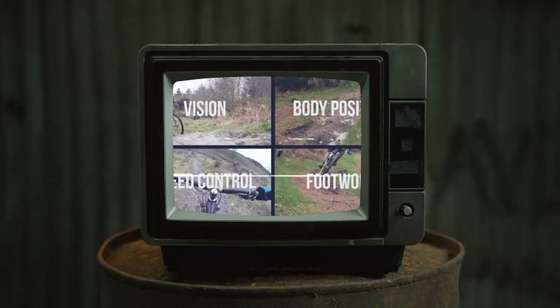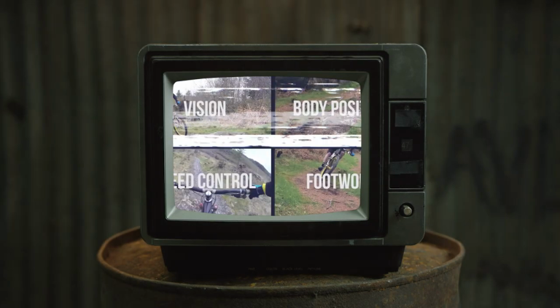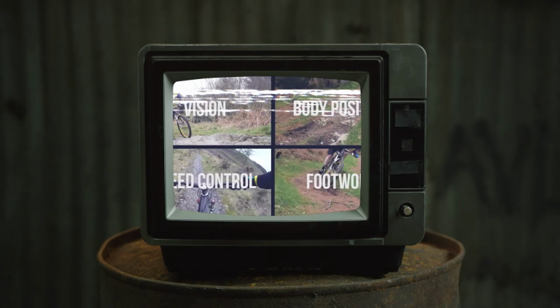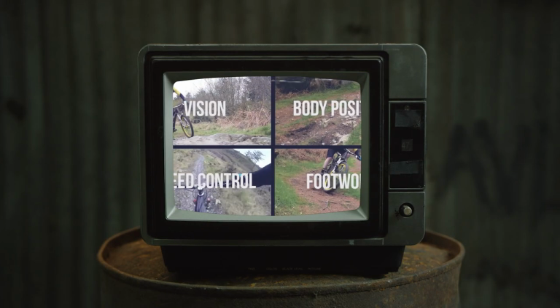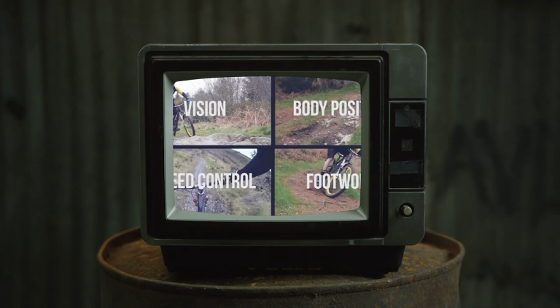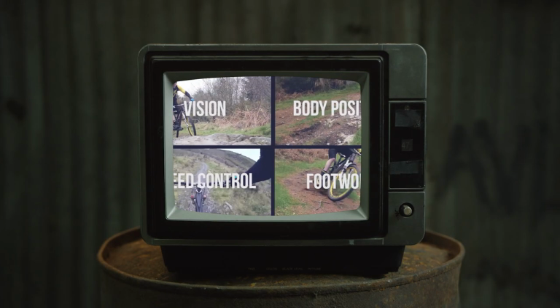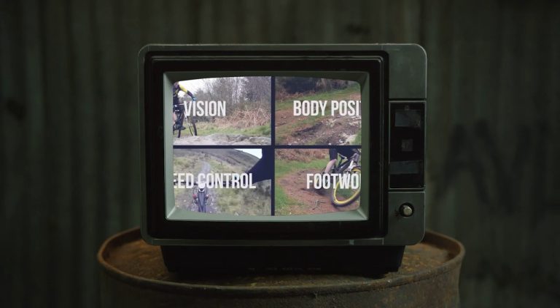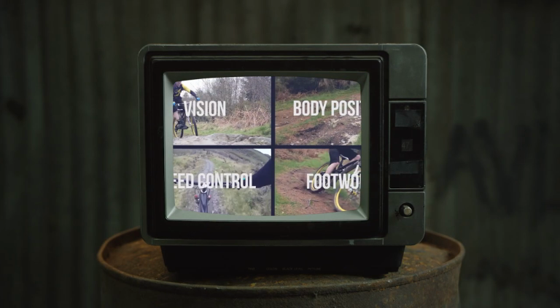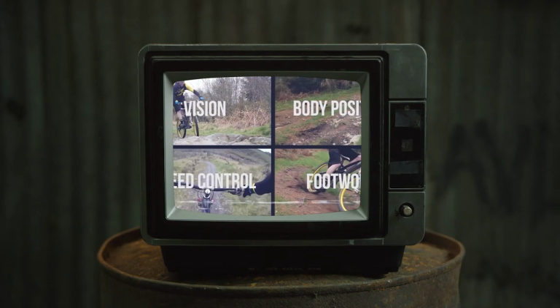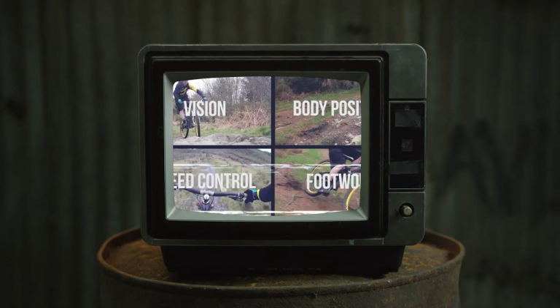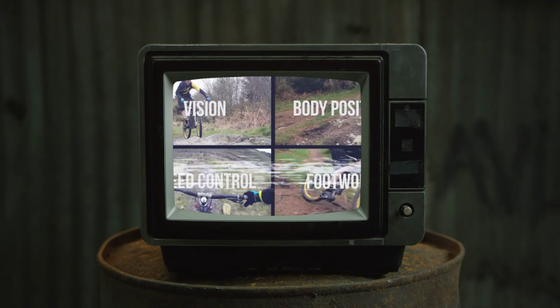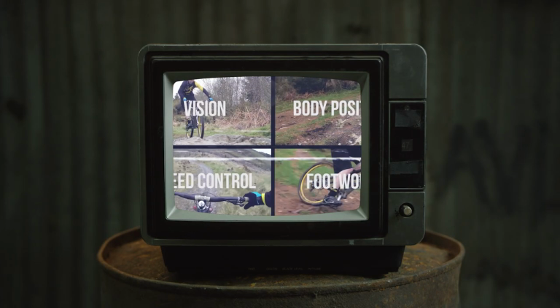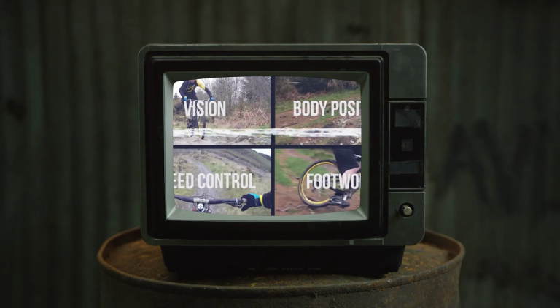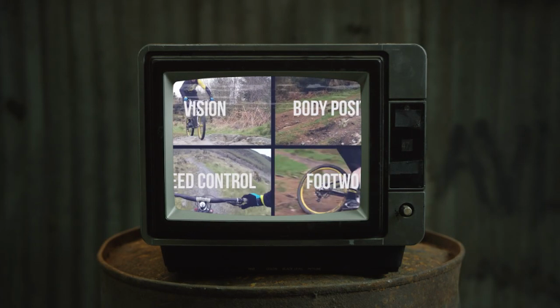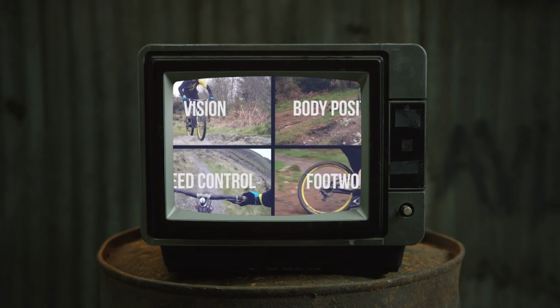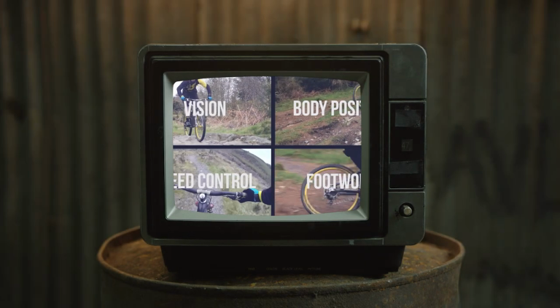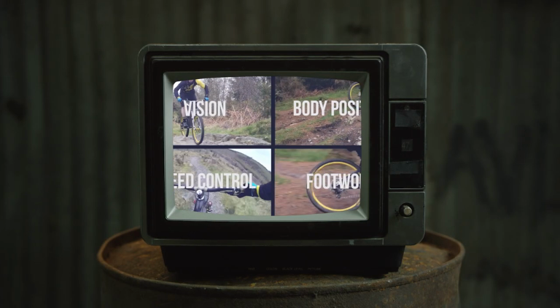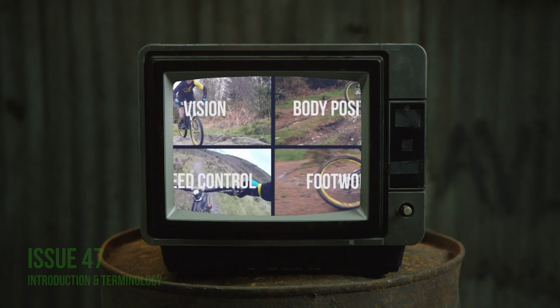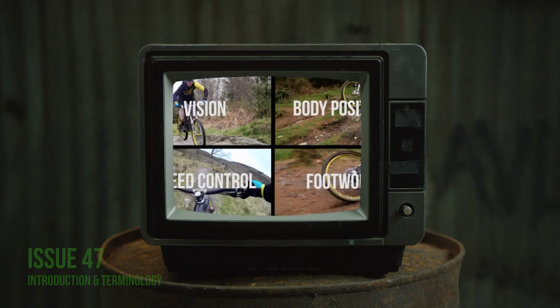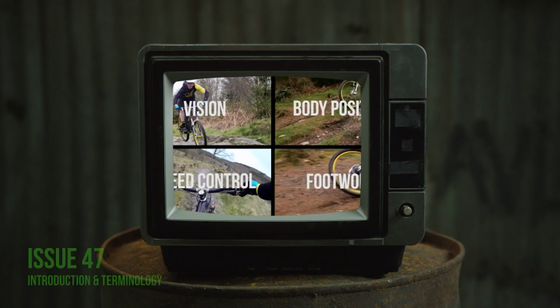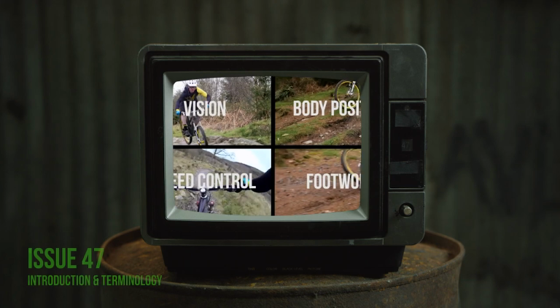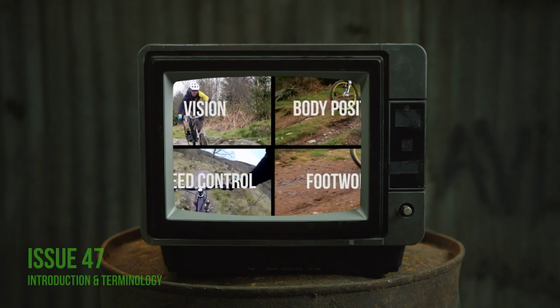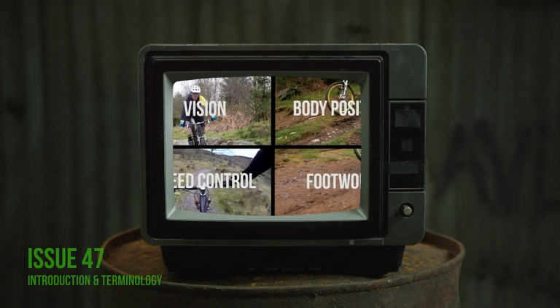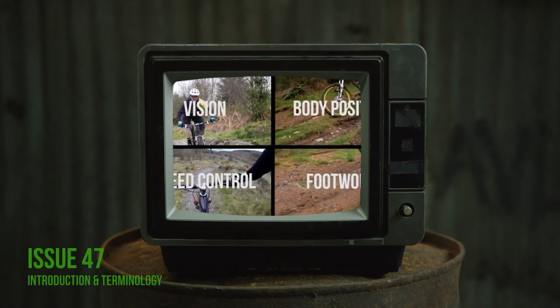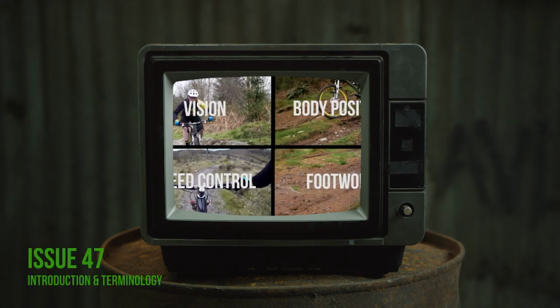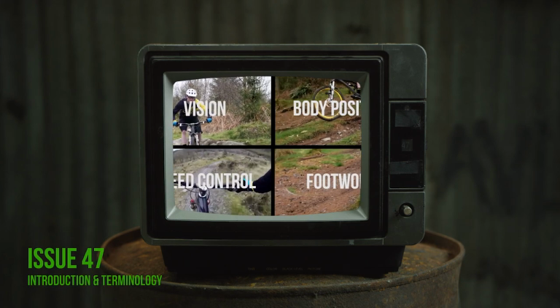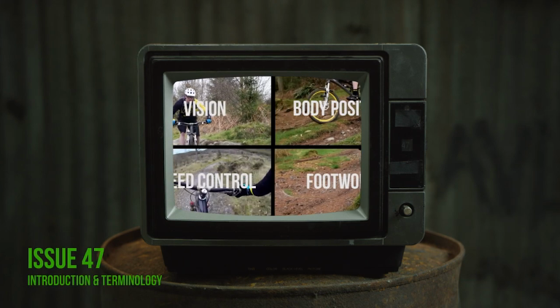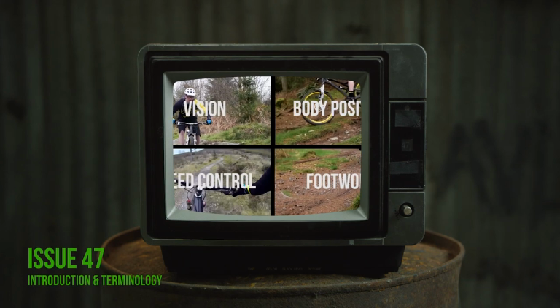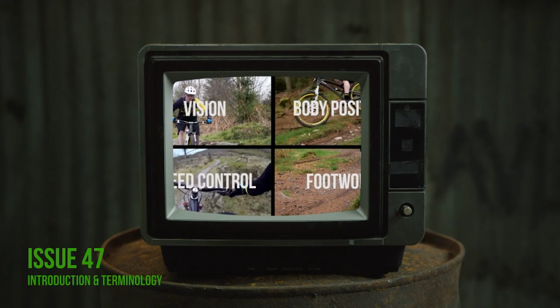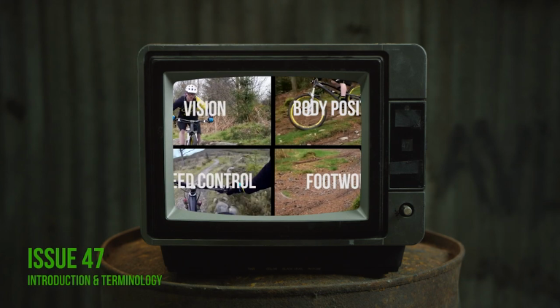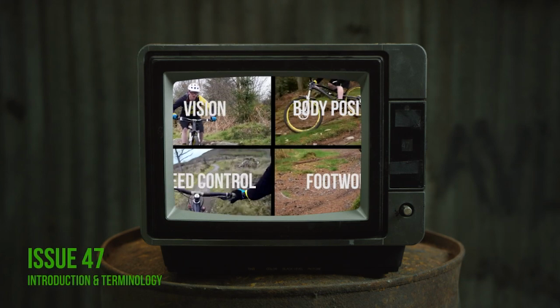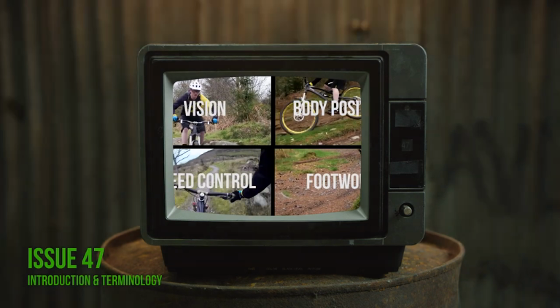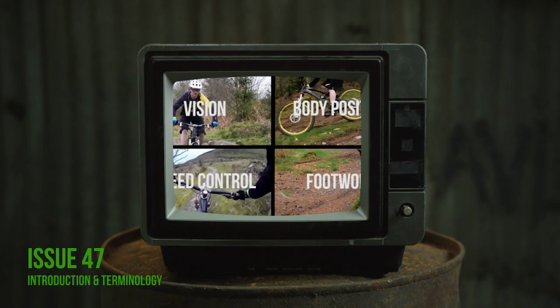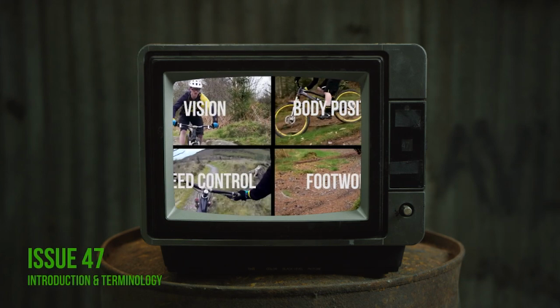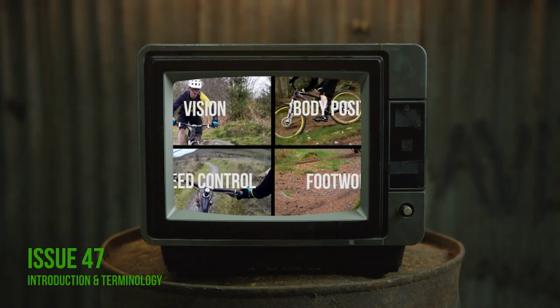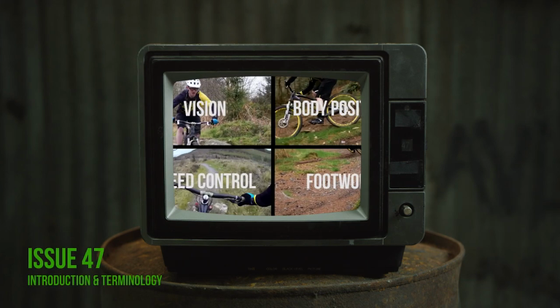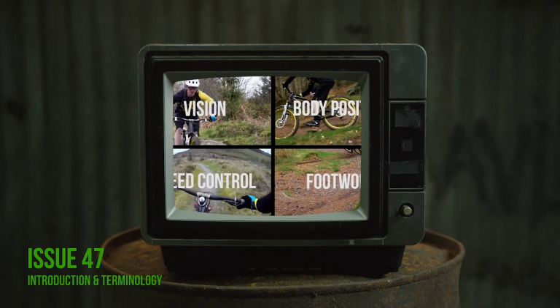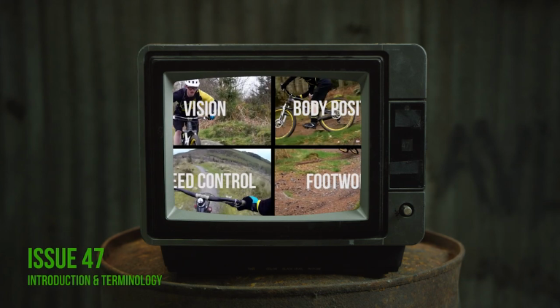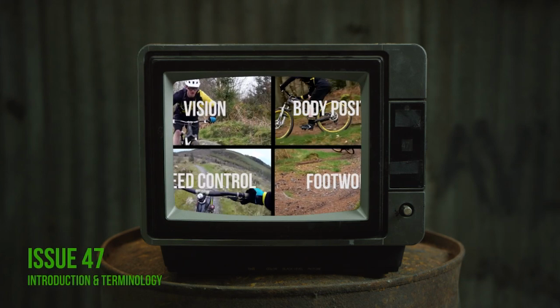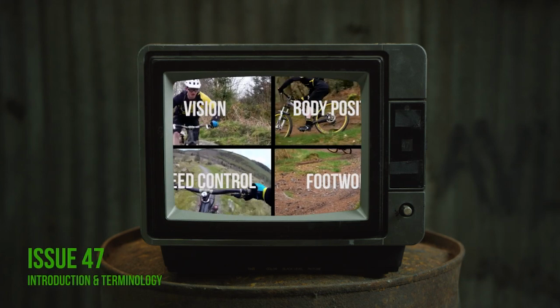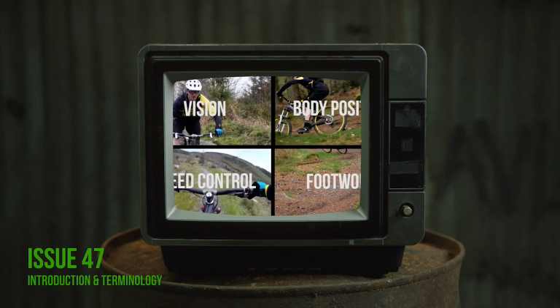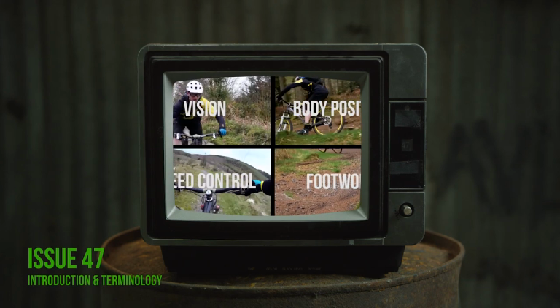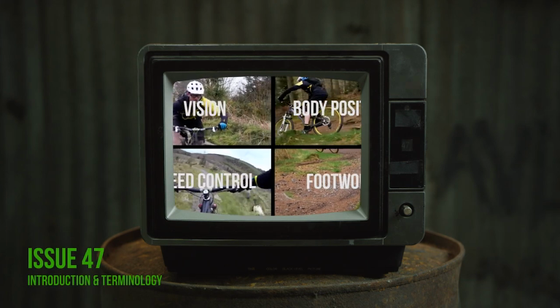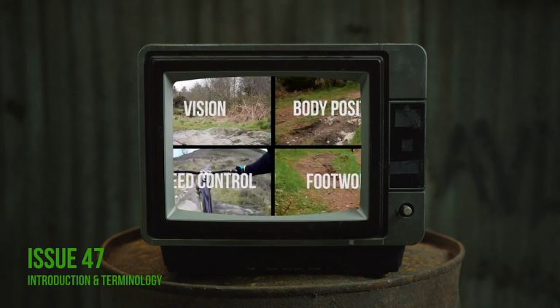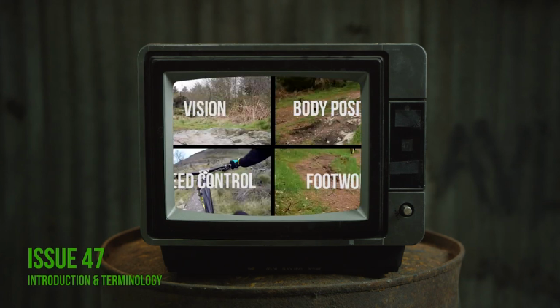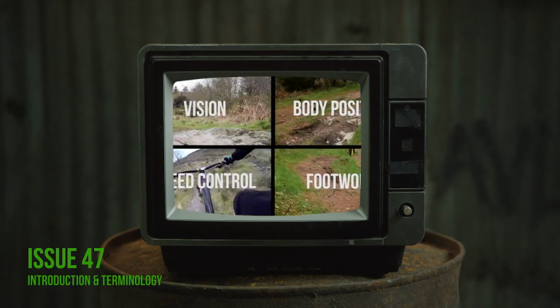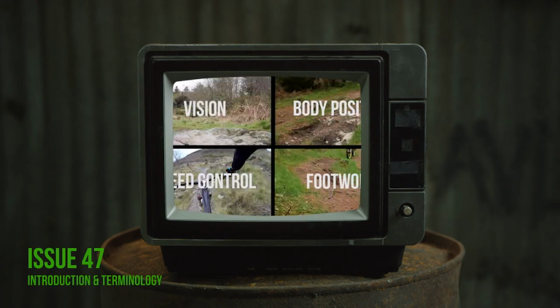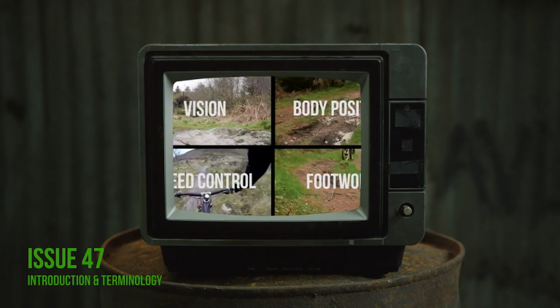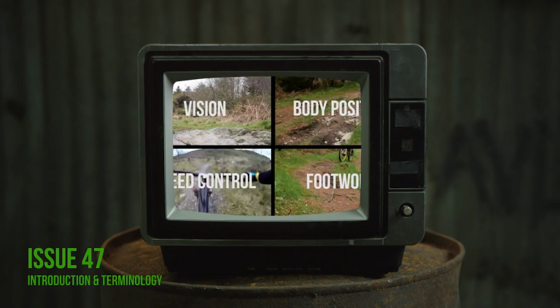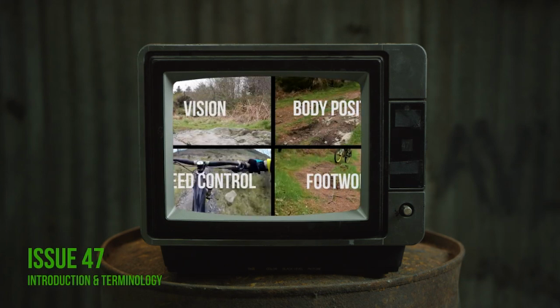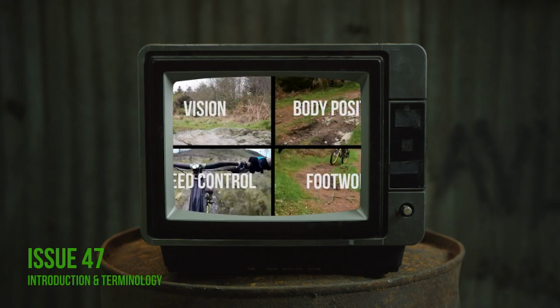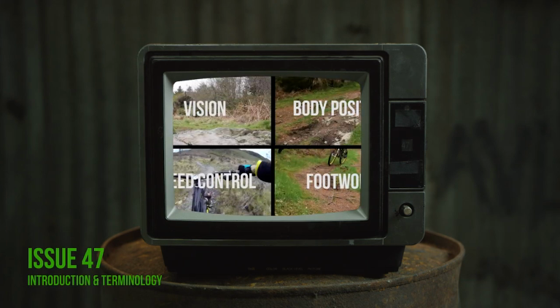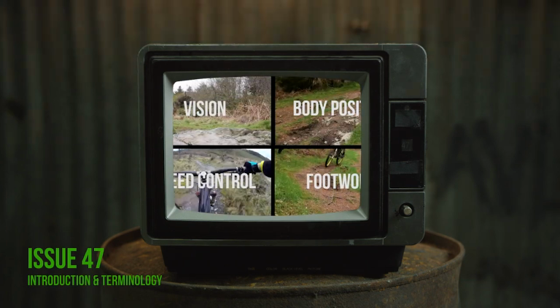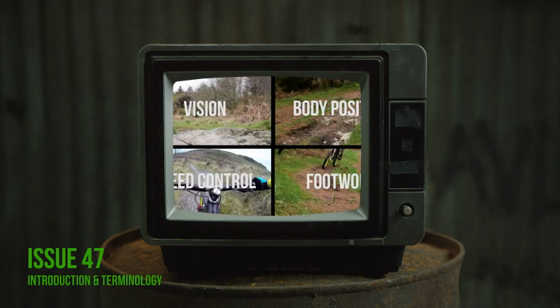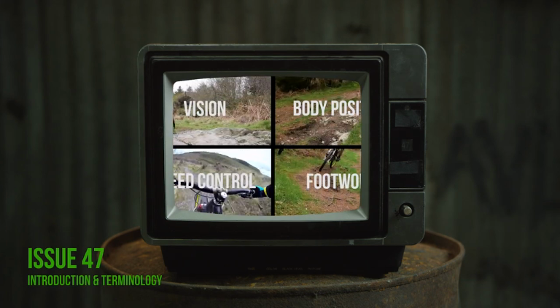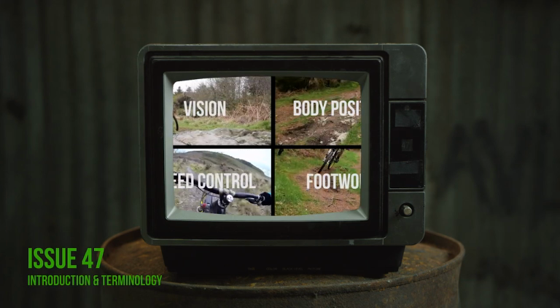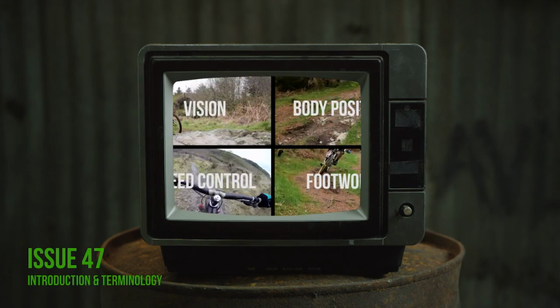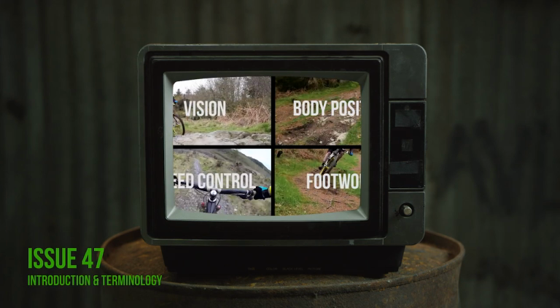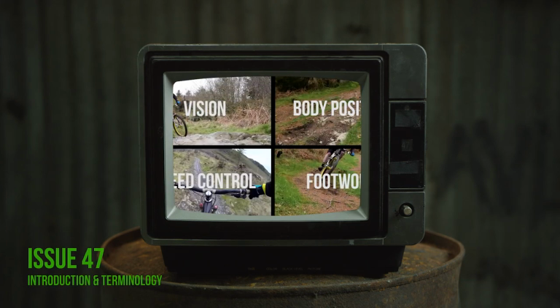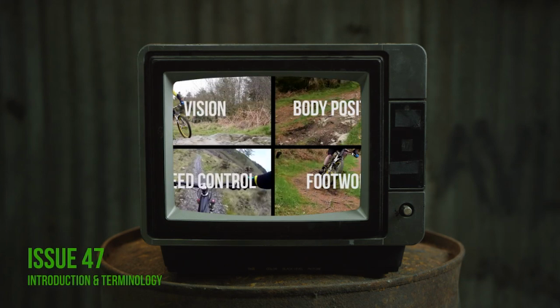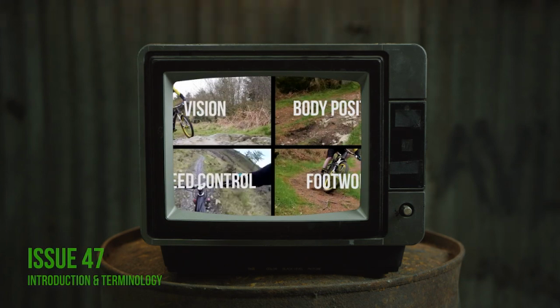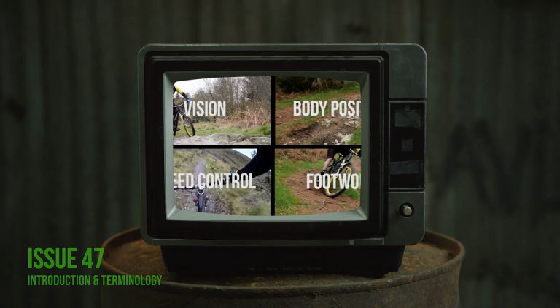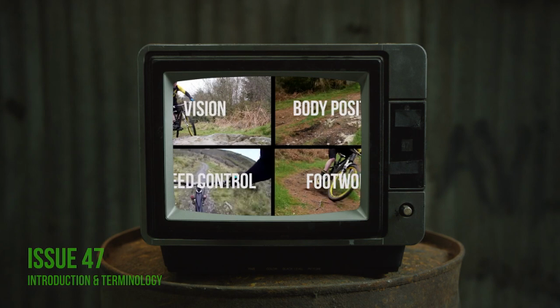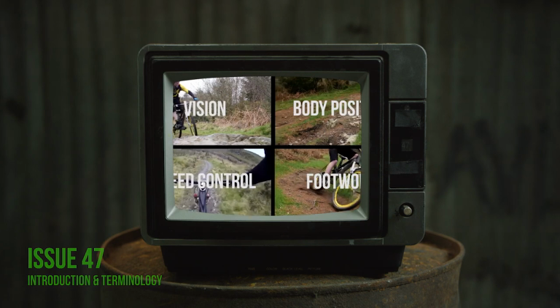Some of the key and consistent terminologies you're going to read are to do with vision, our speed control, our body position and footwork.